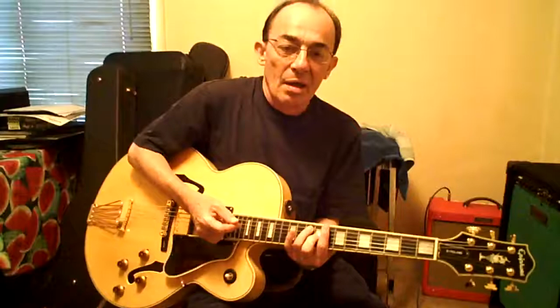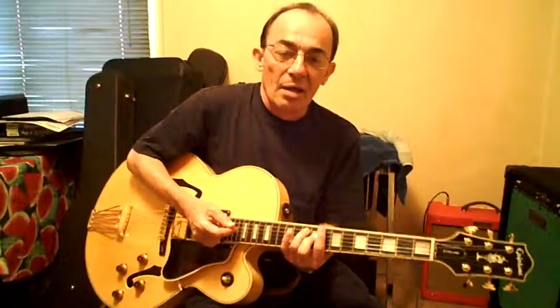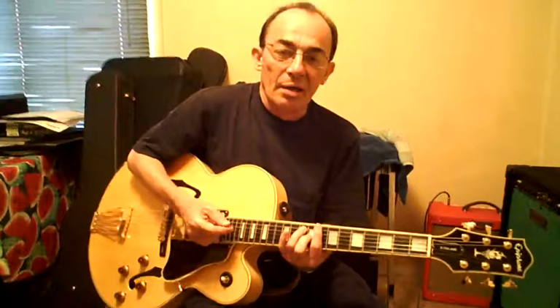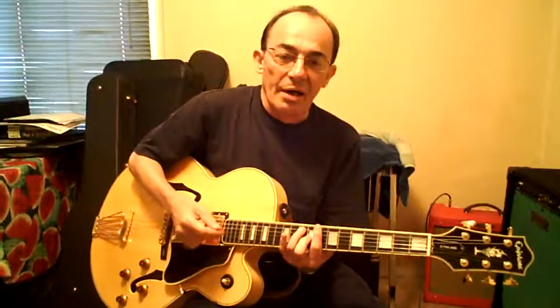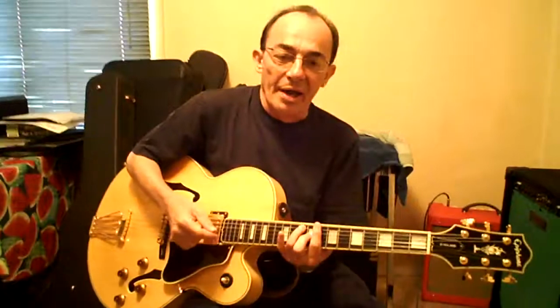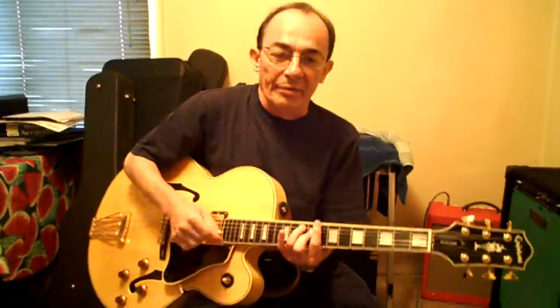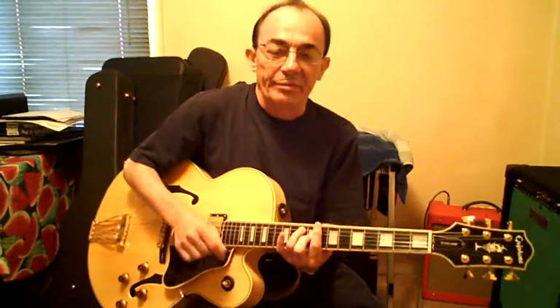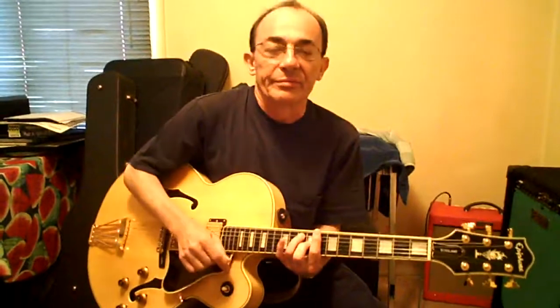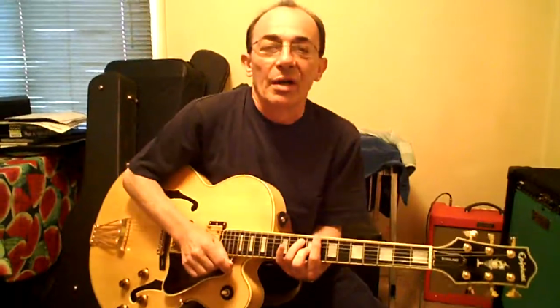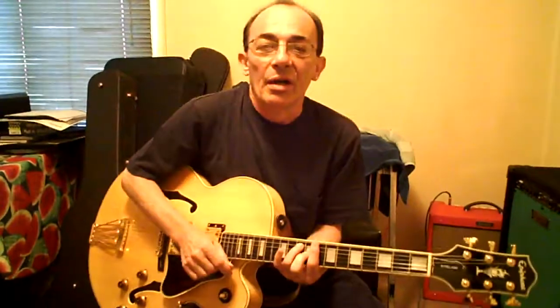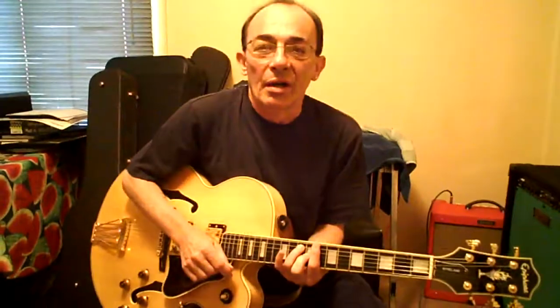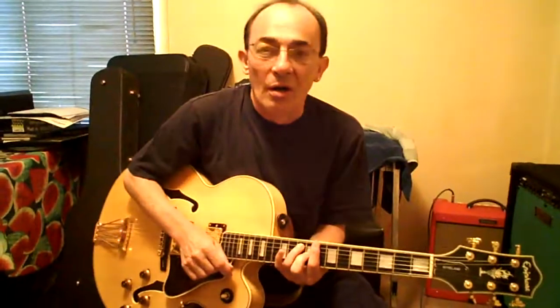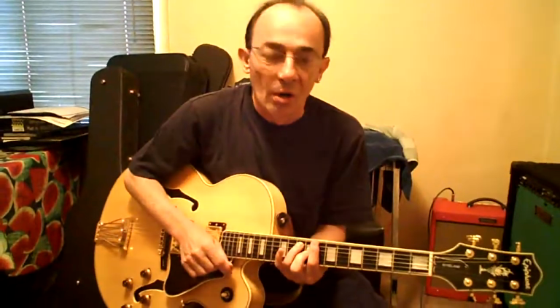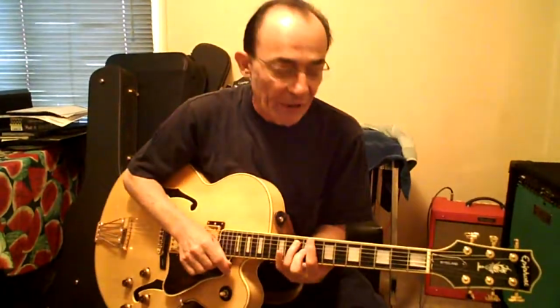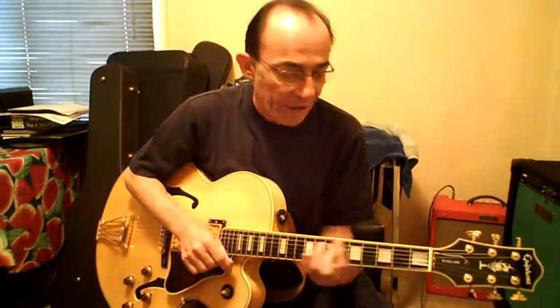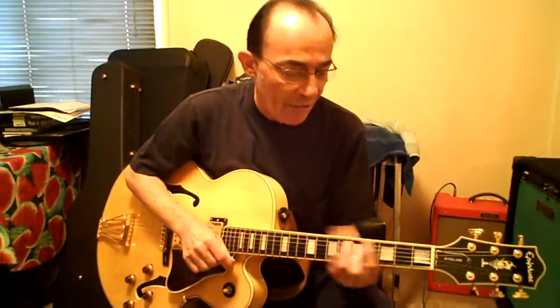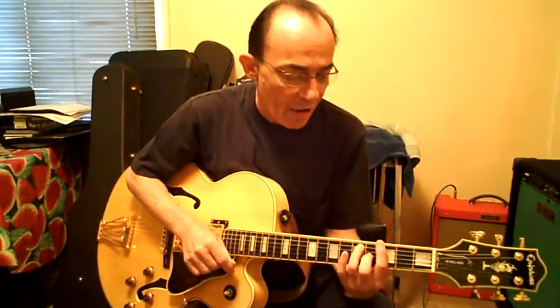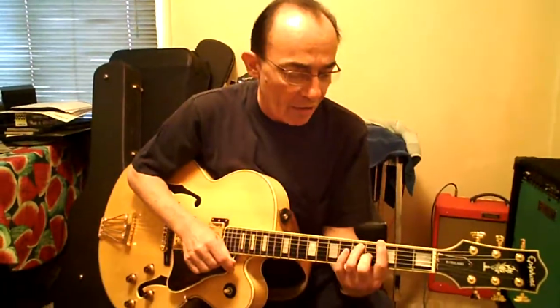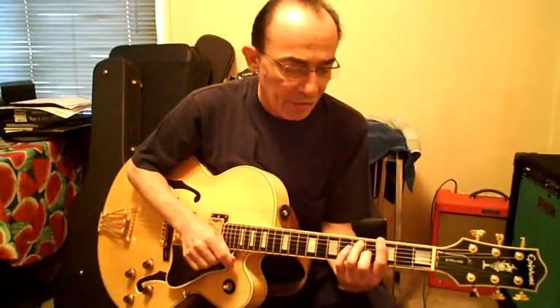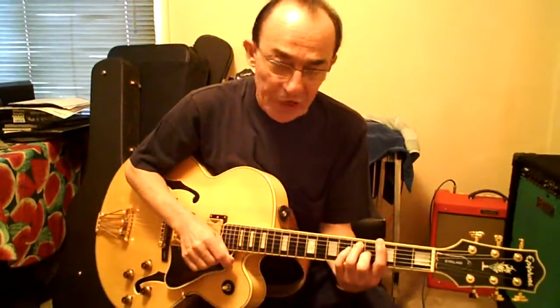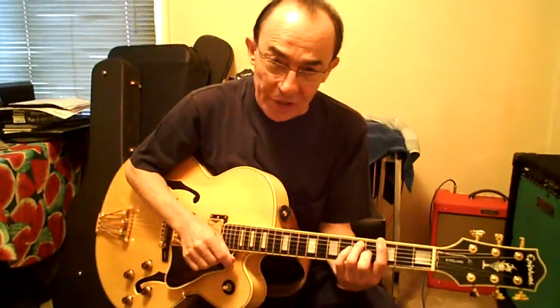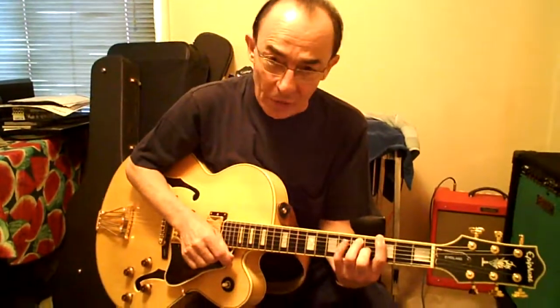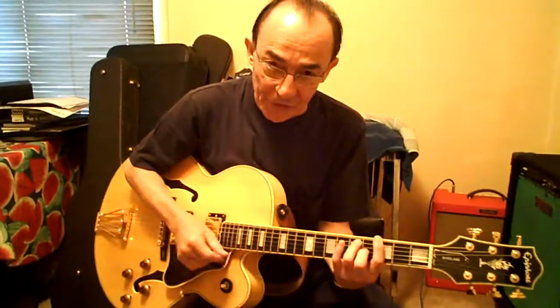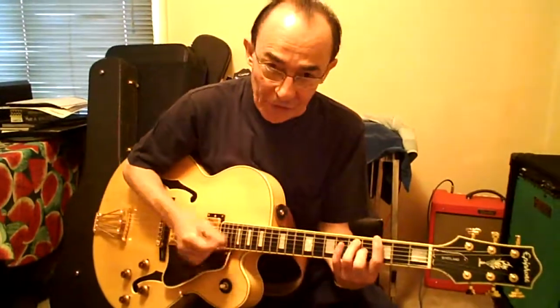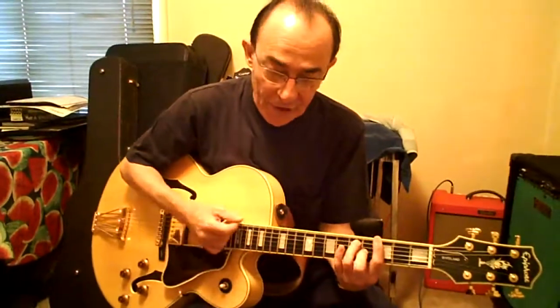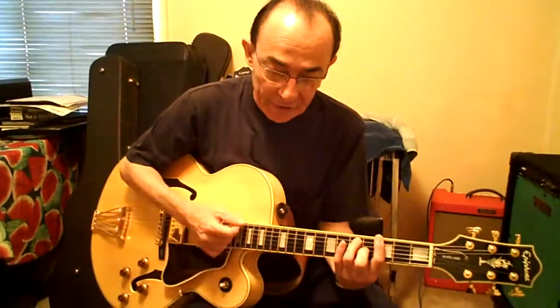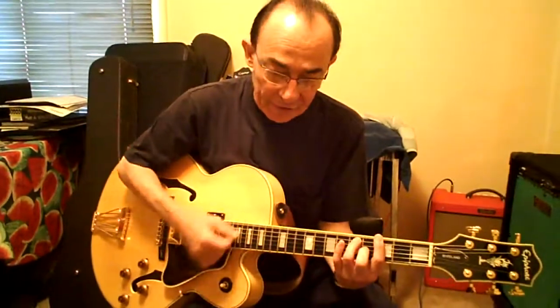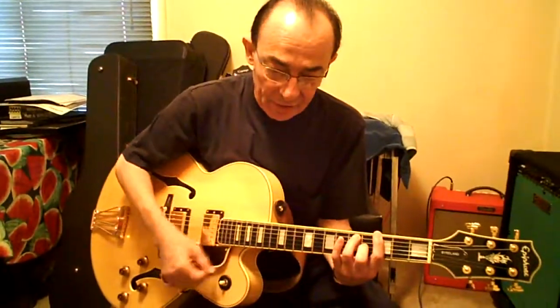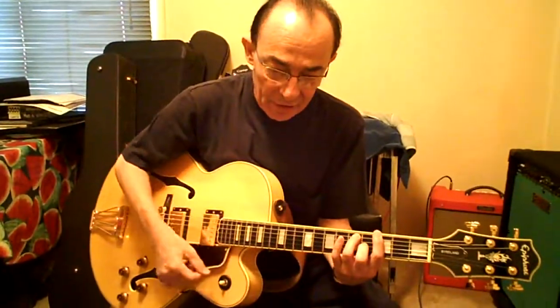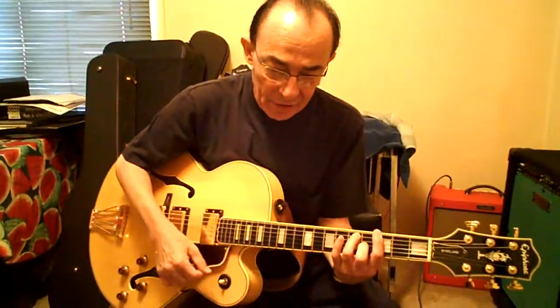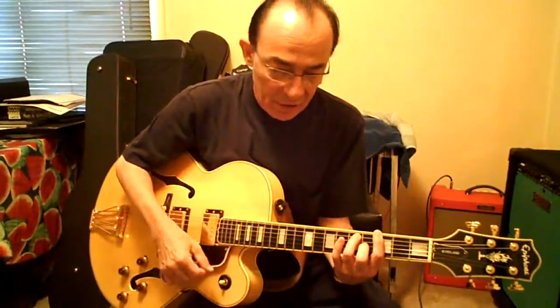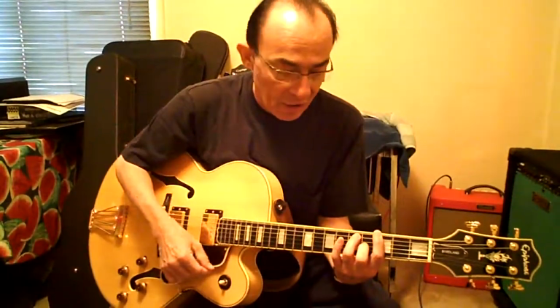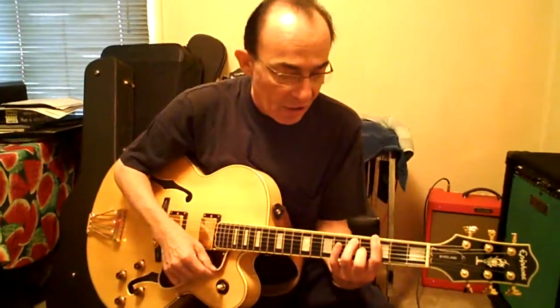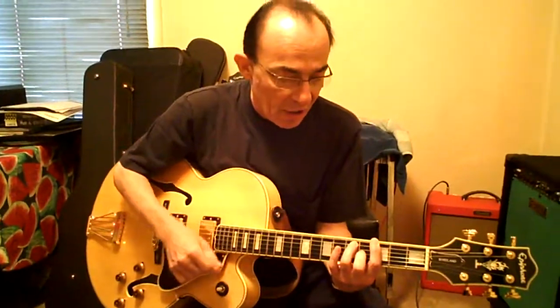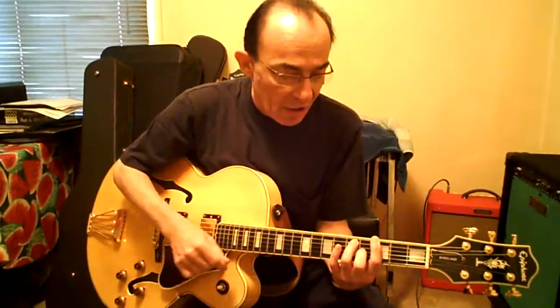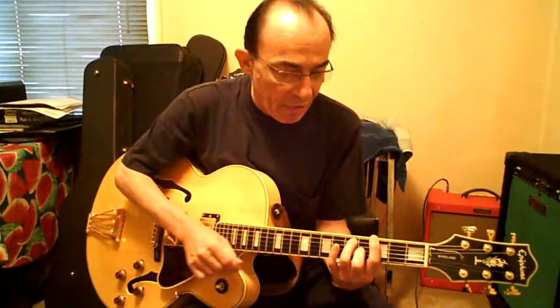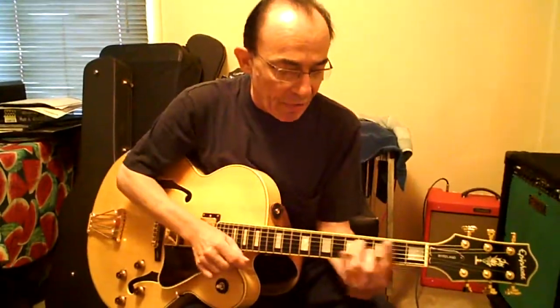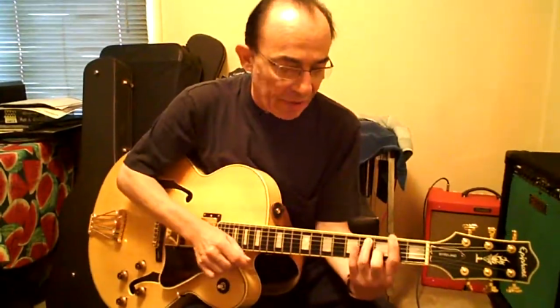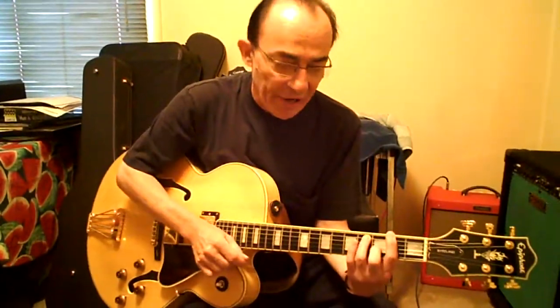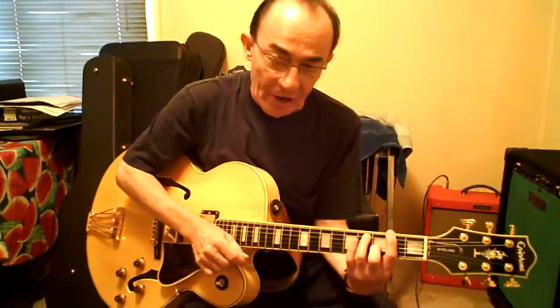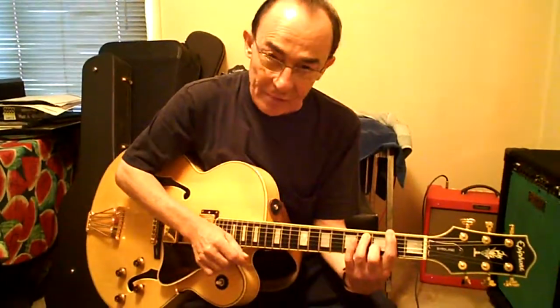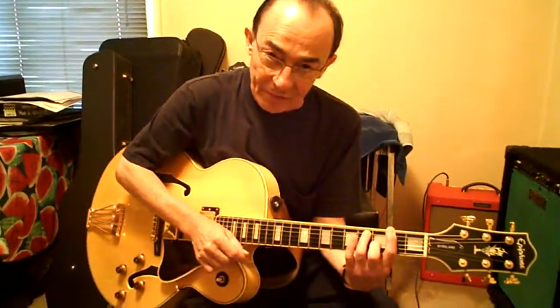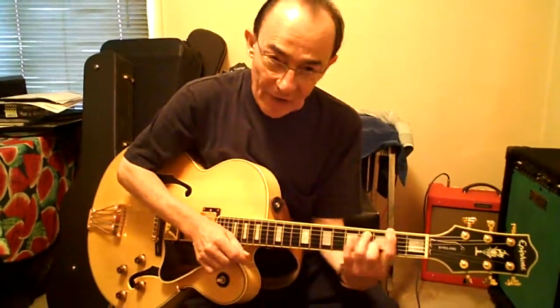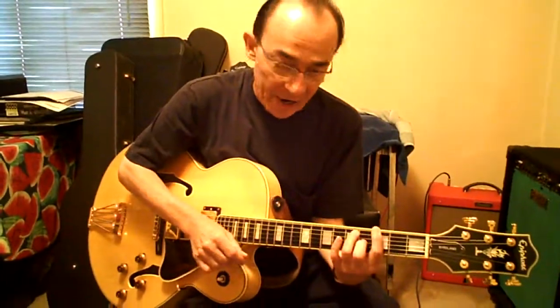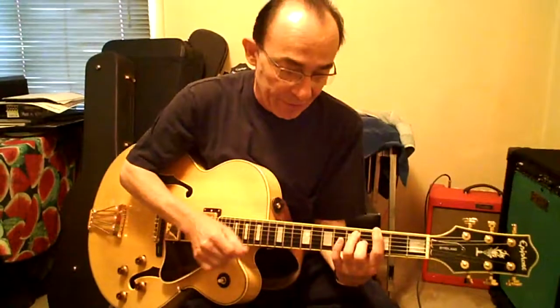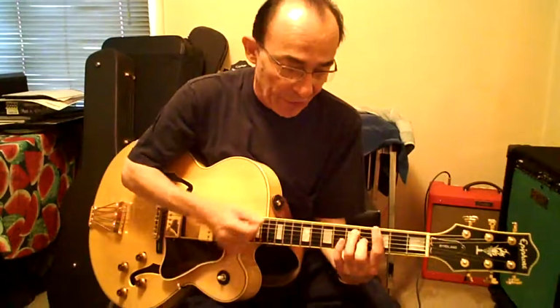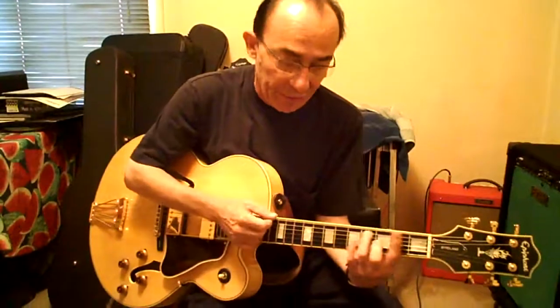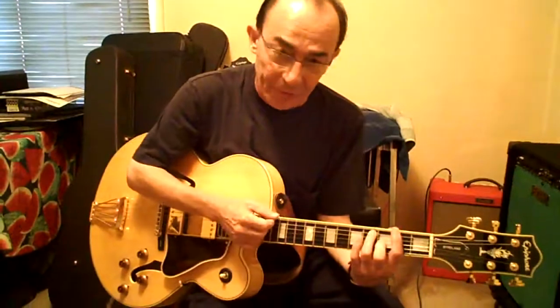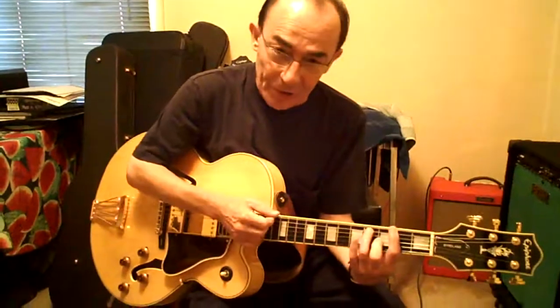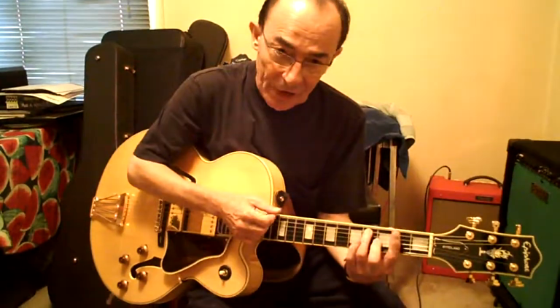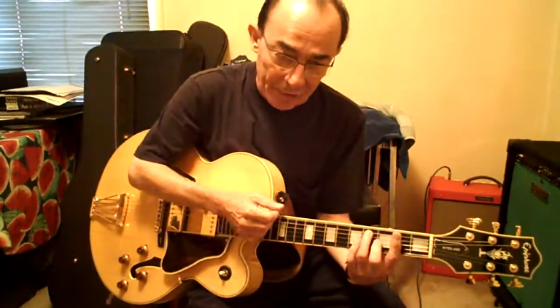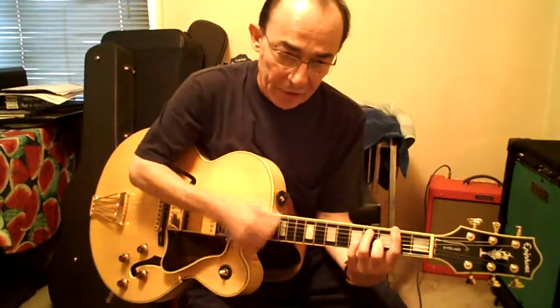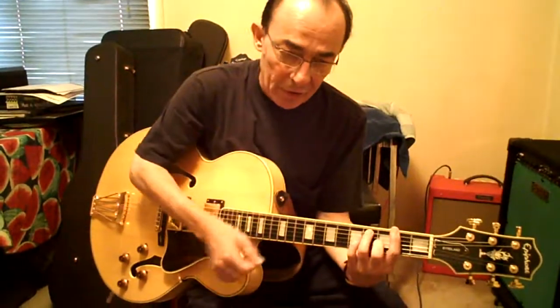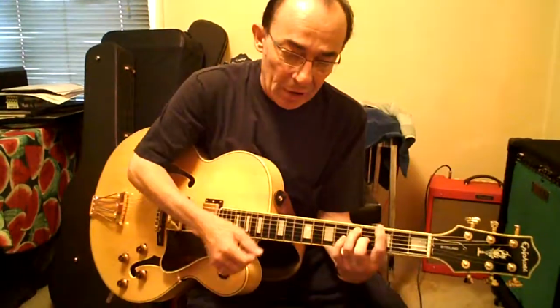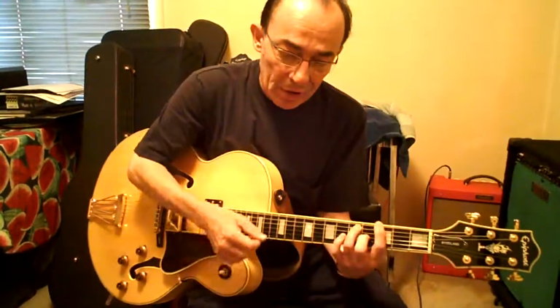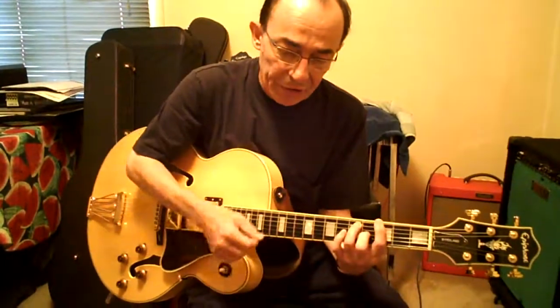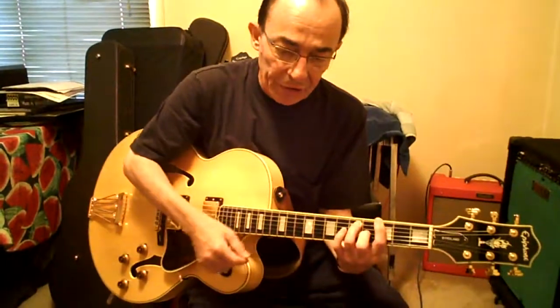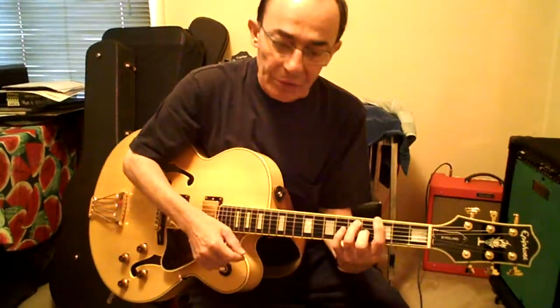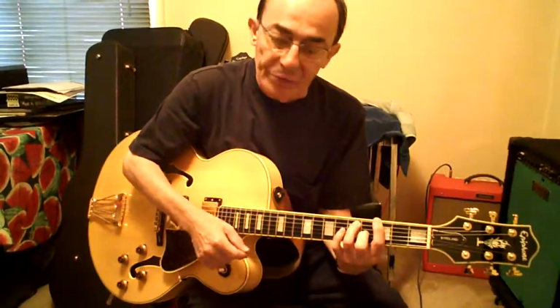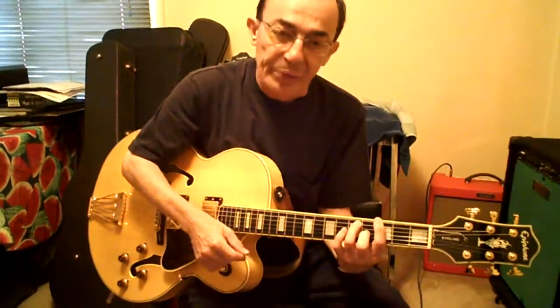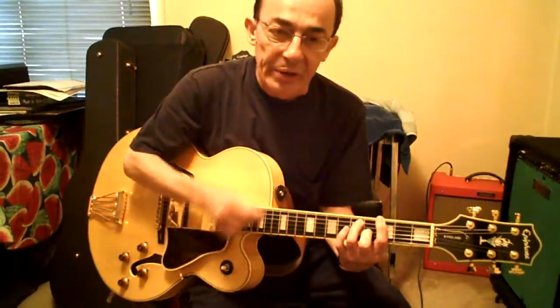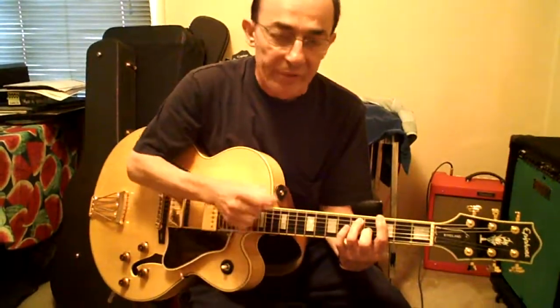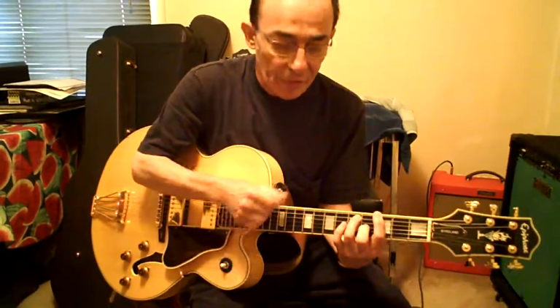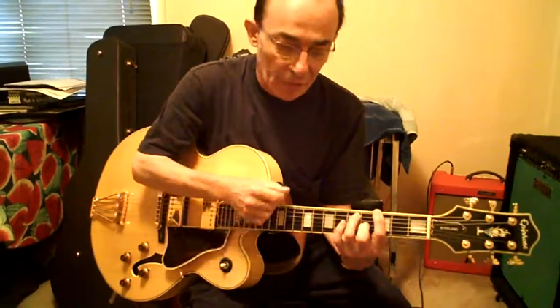Alright, the whole thing in a row. G chord, third fret. We come down from a fret up to it, four times. One, two, three, four.